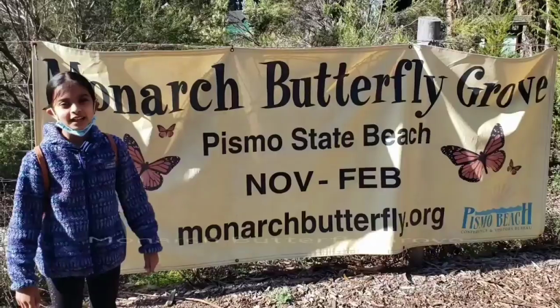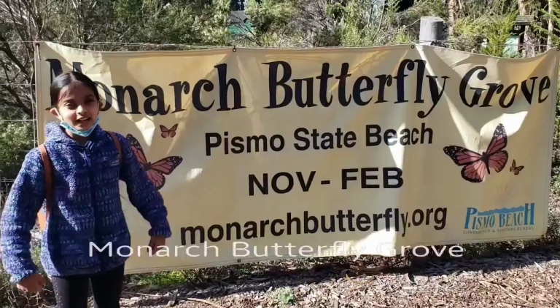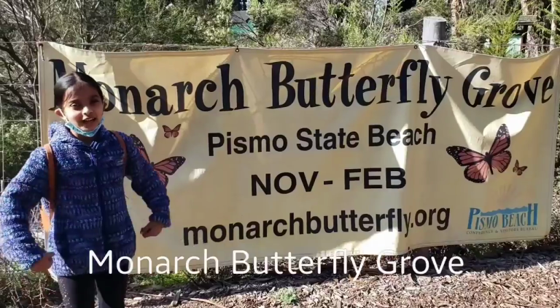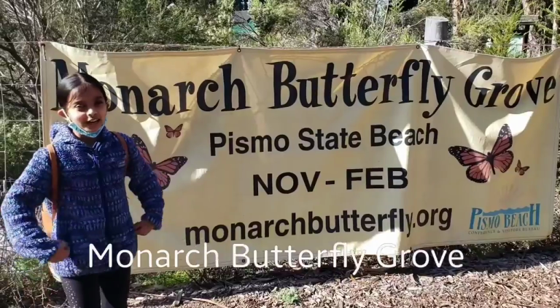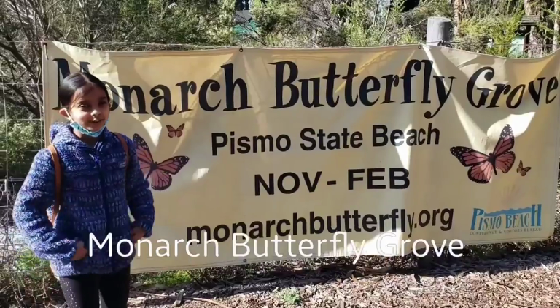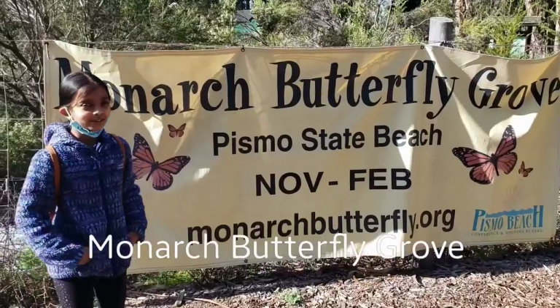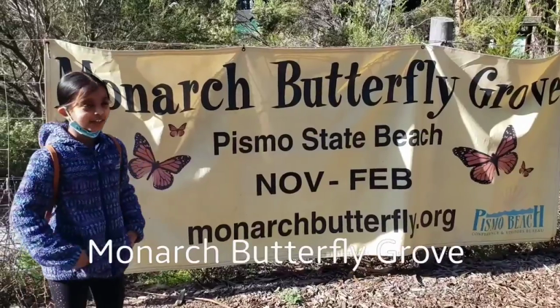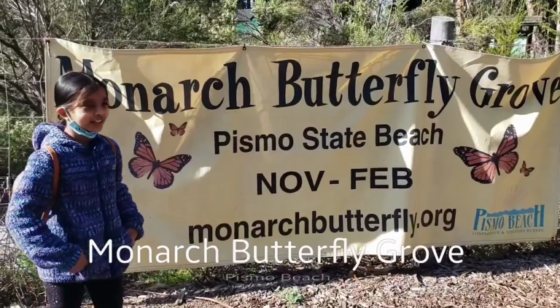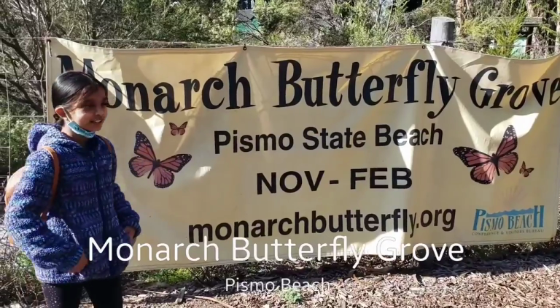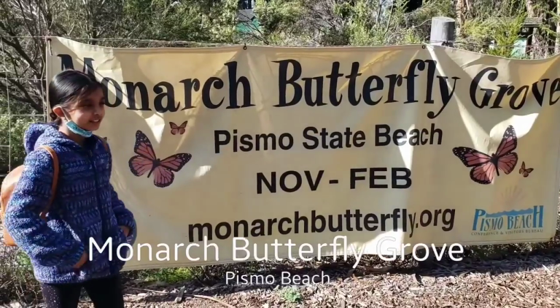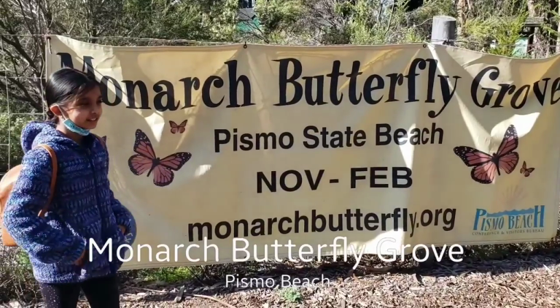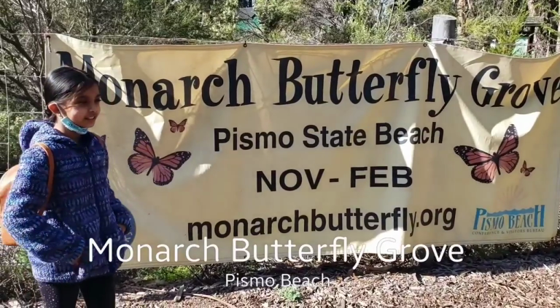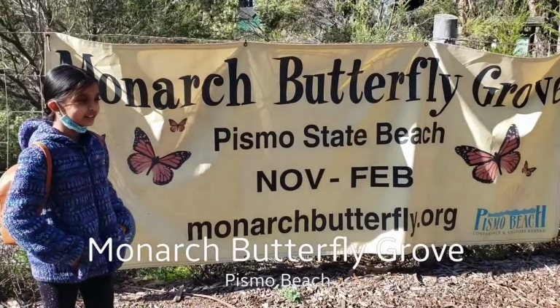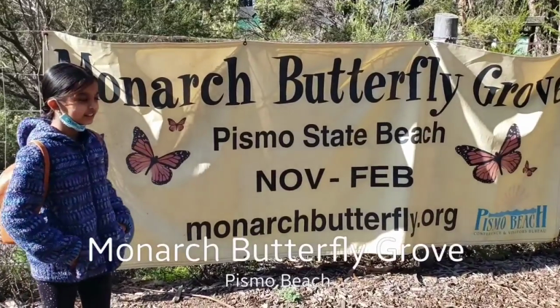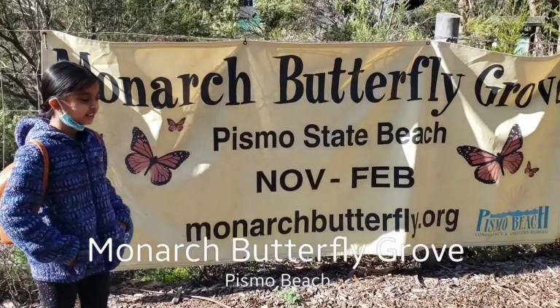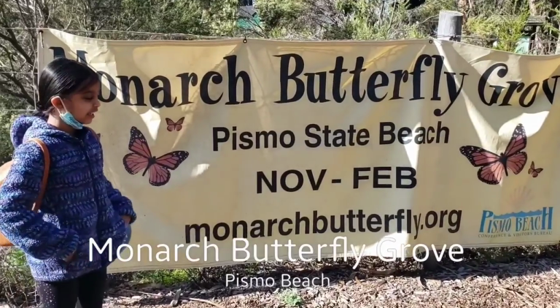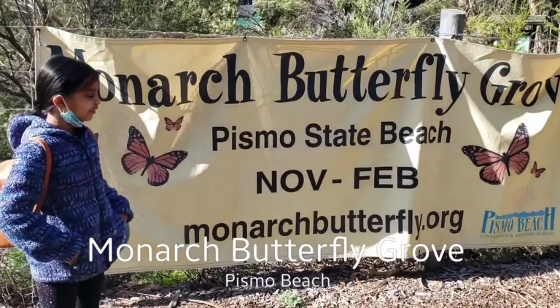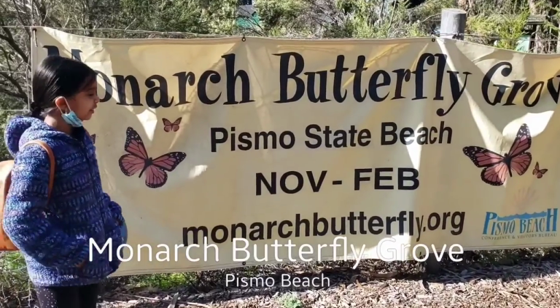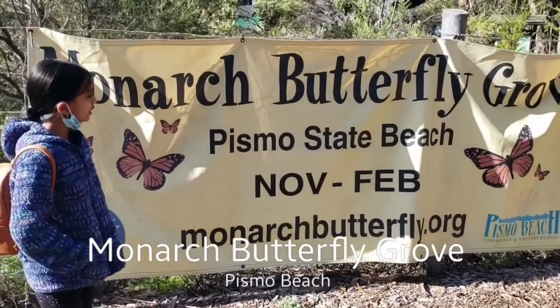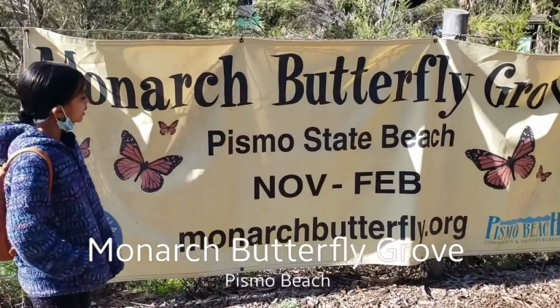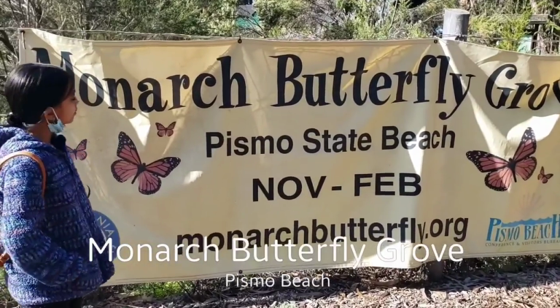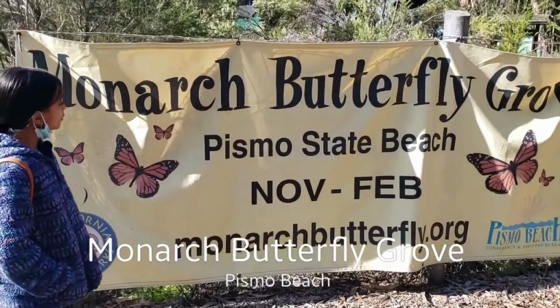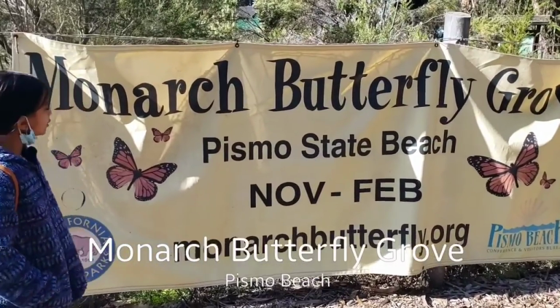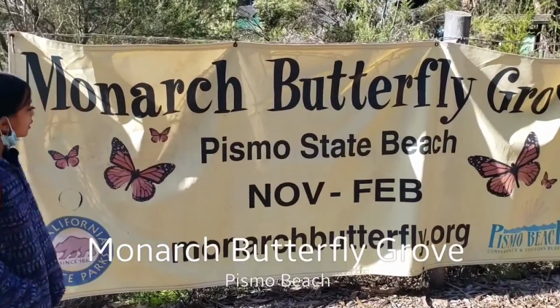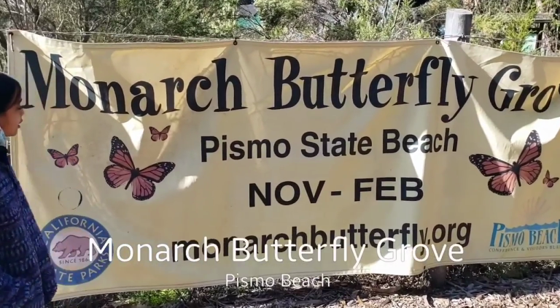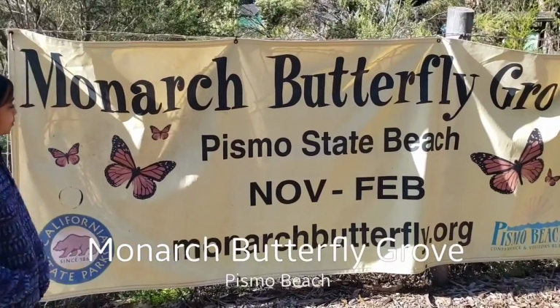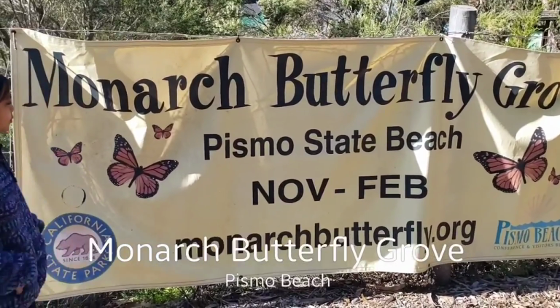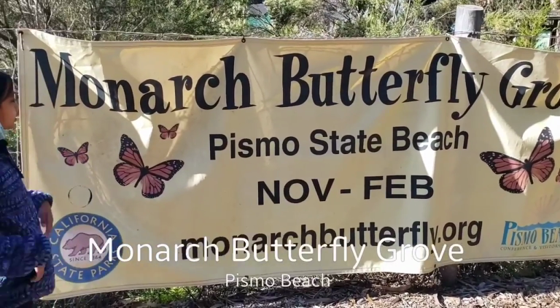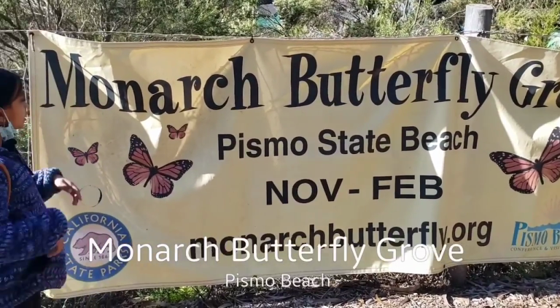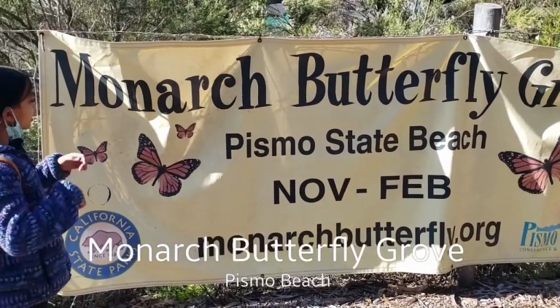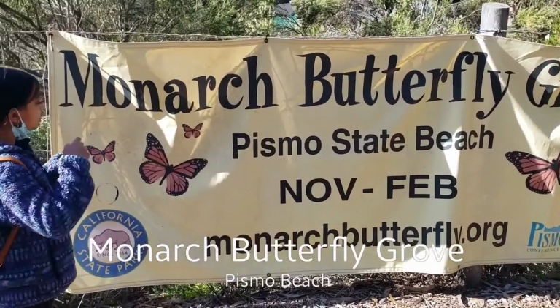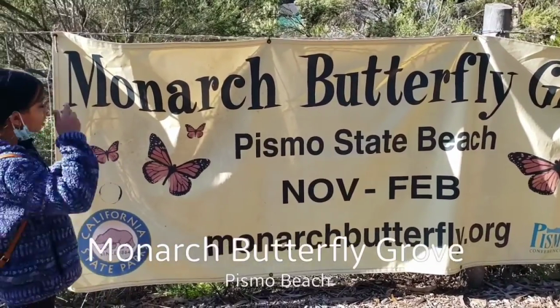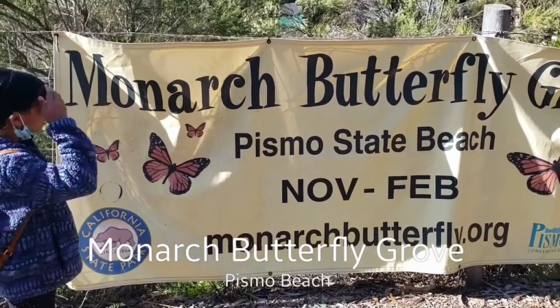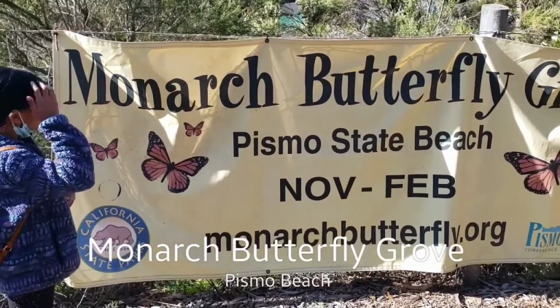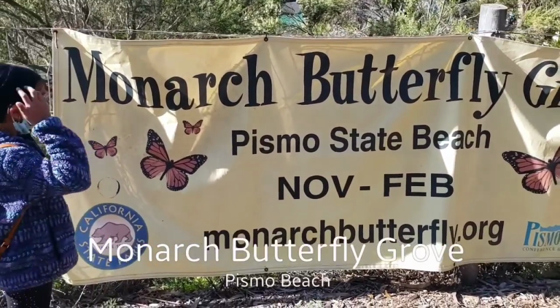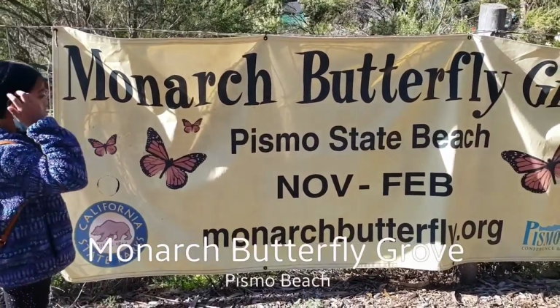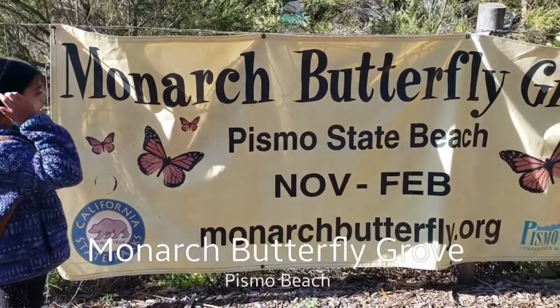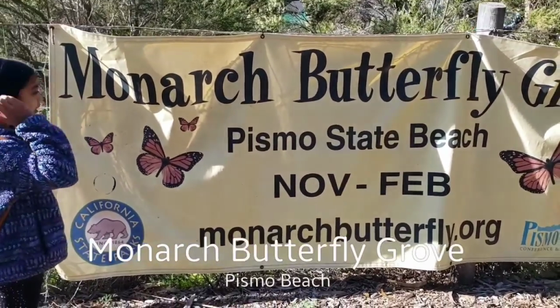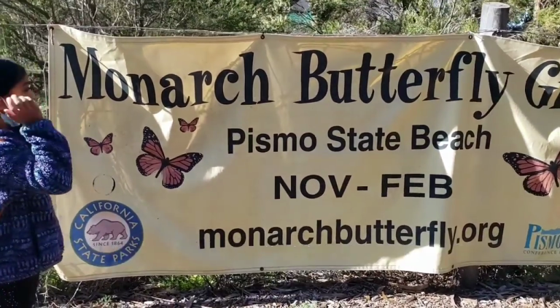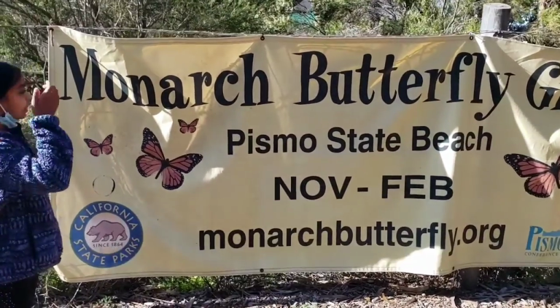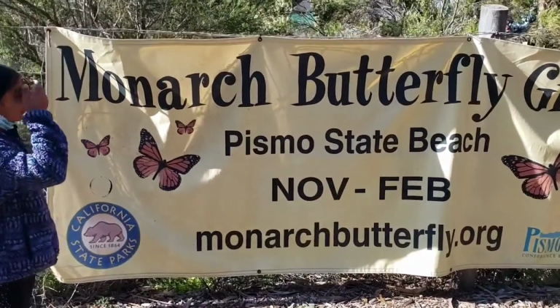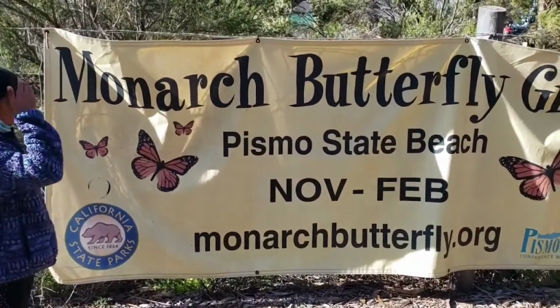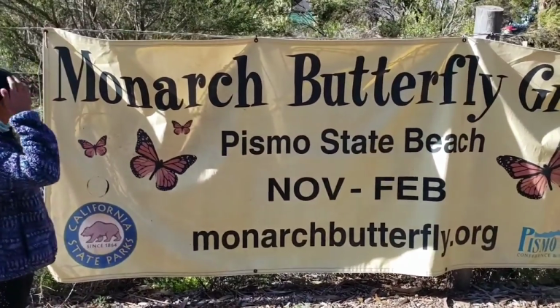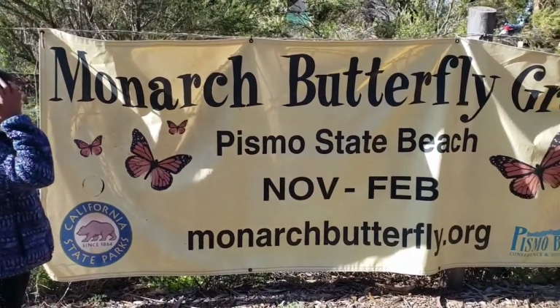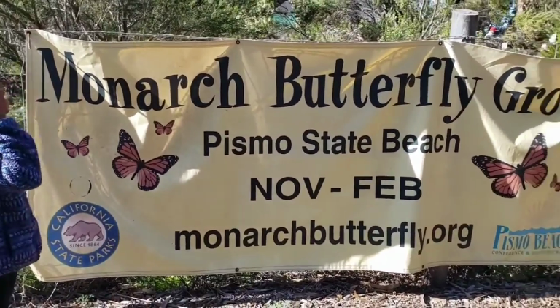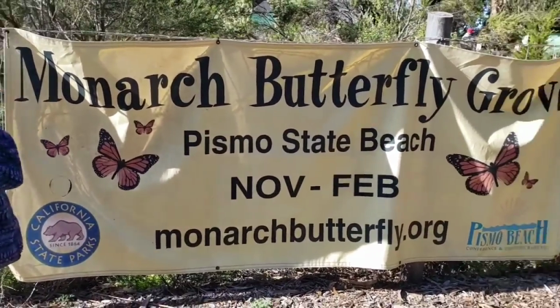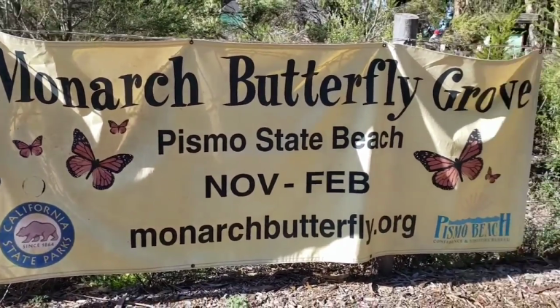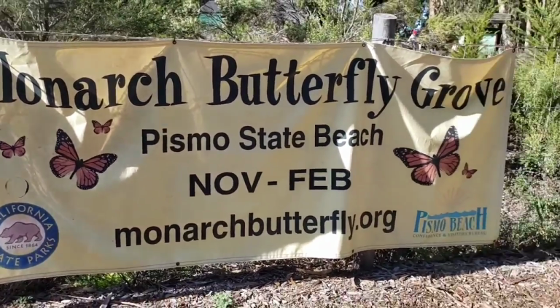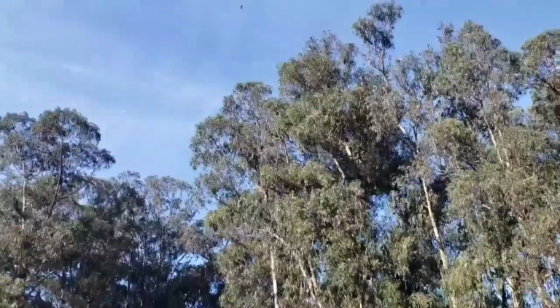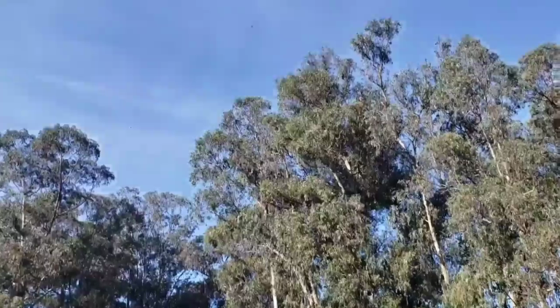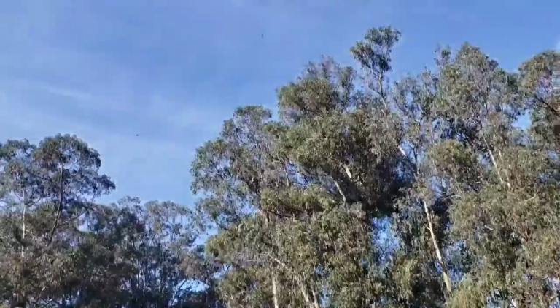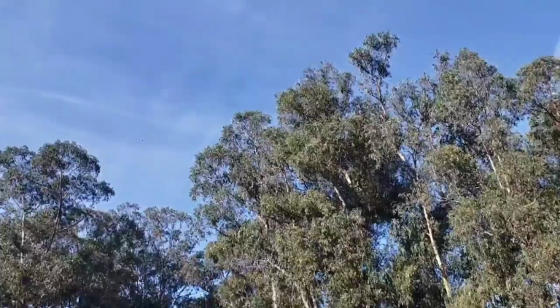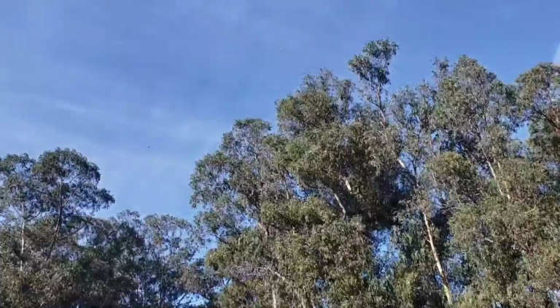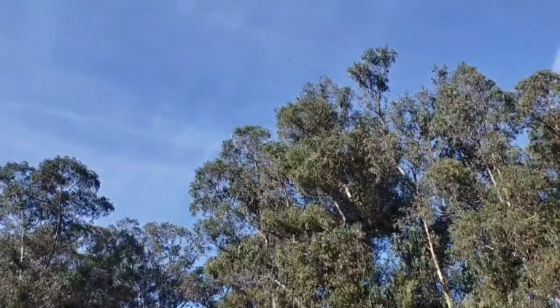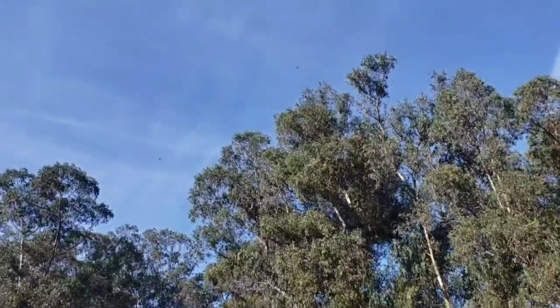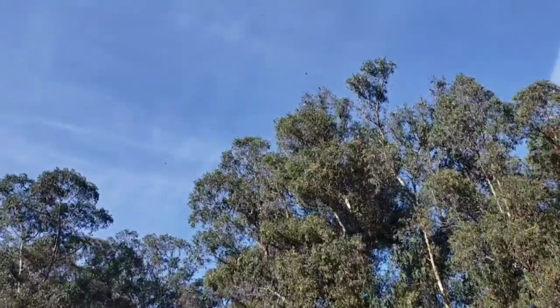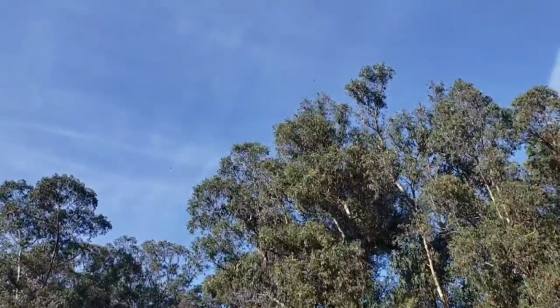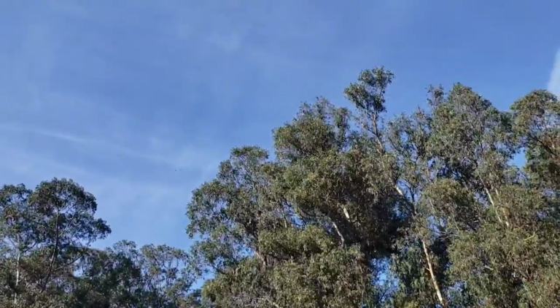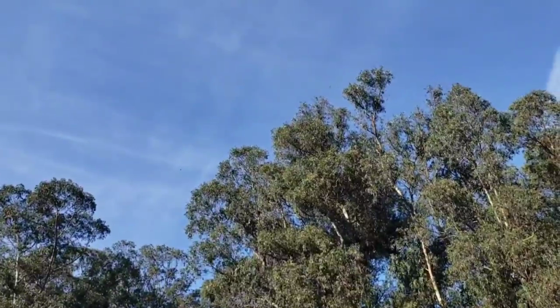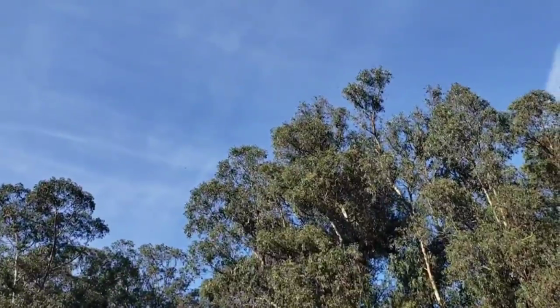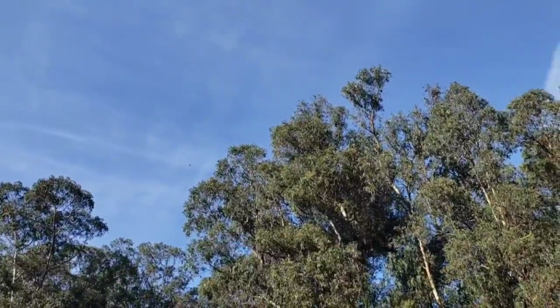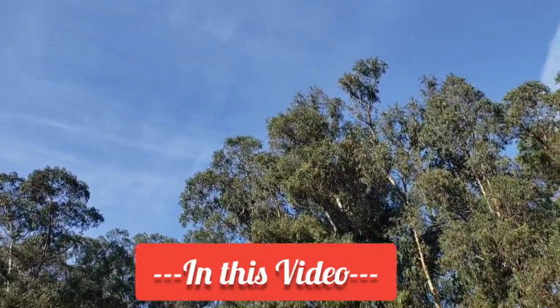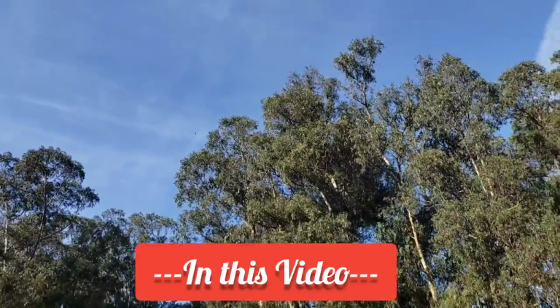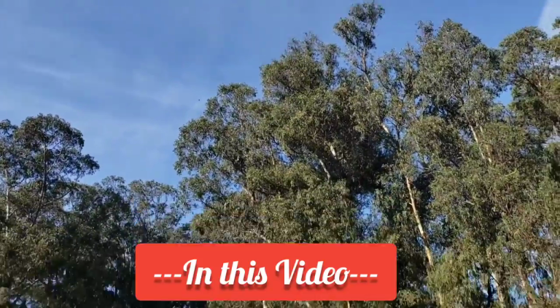Hi friends, so today we are in the Monarch butterfly and double fish.